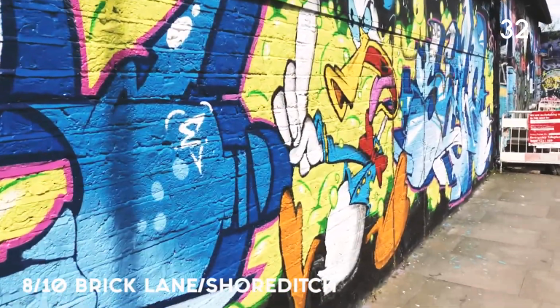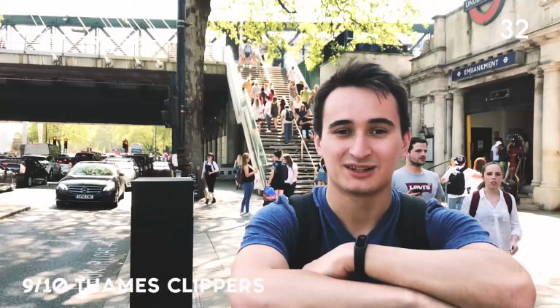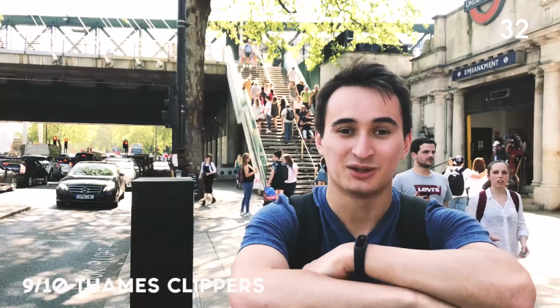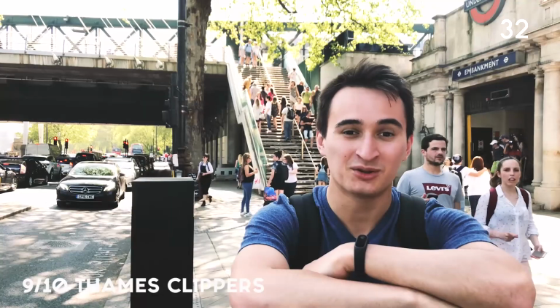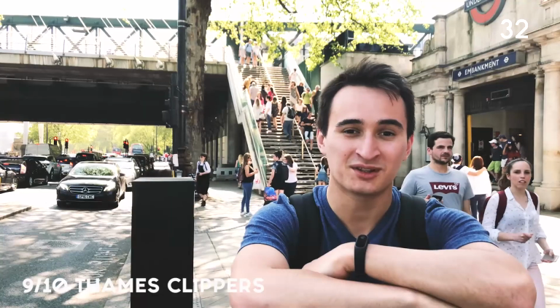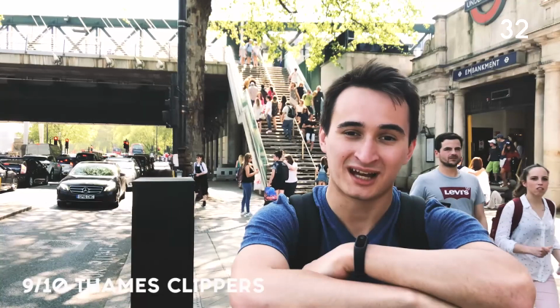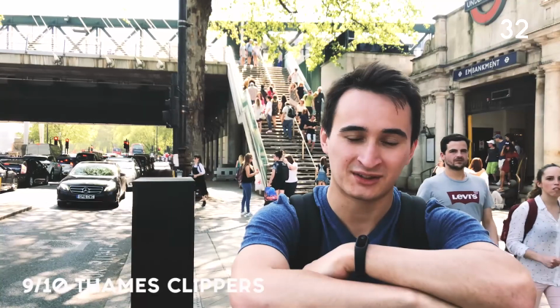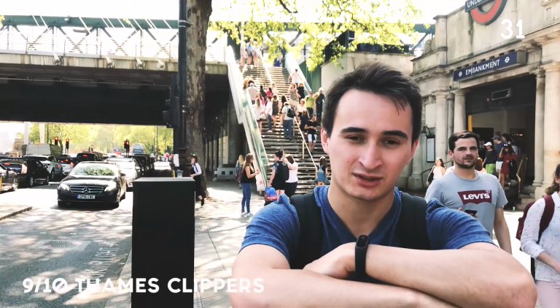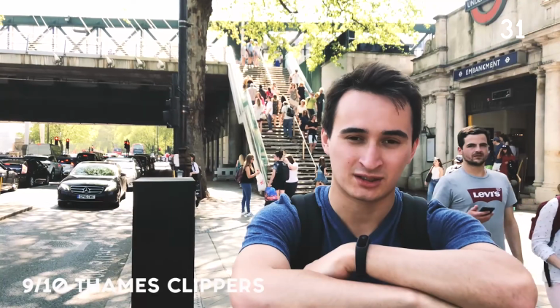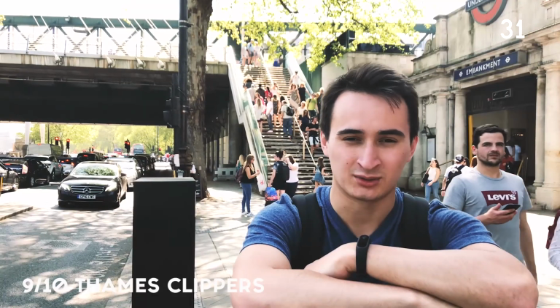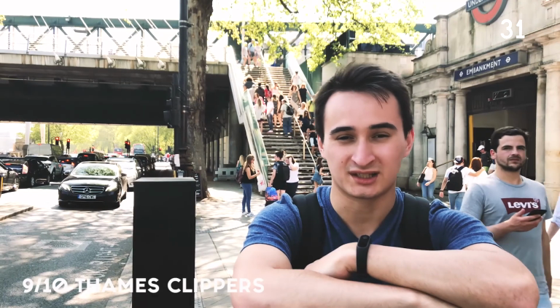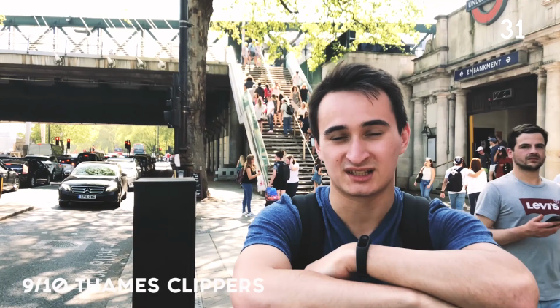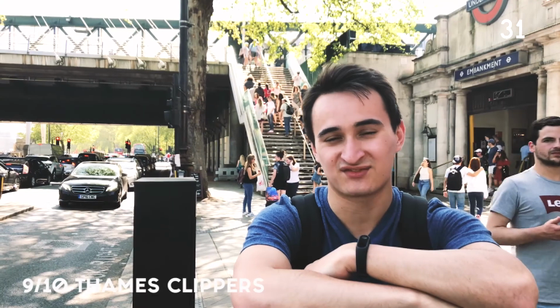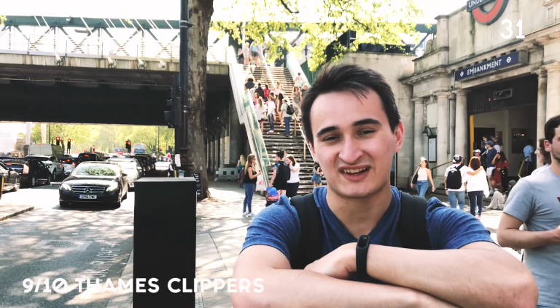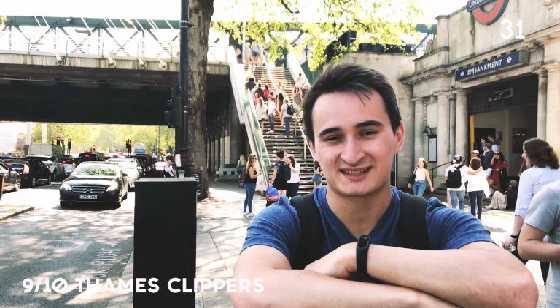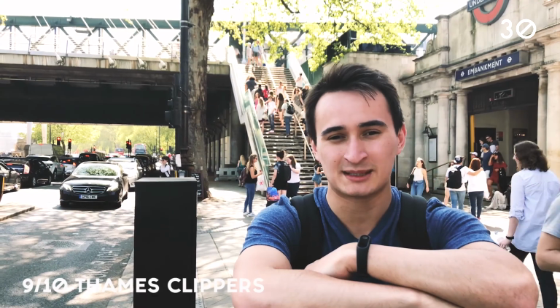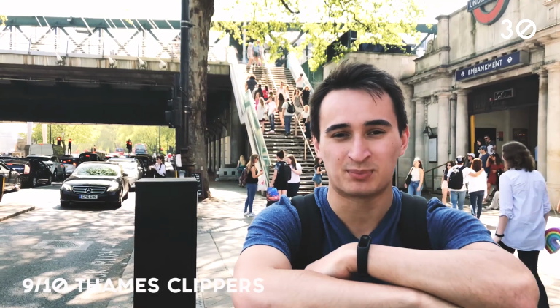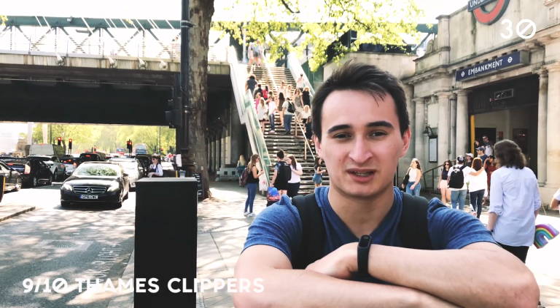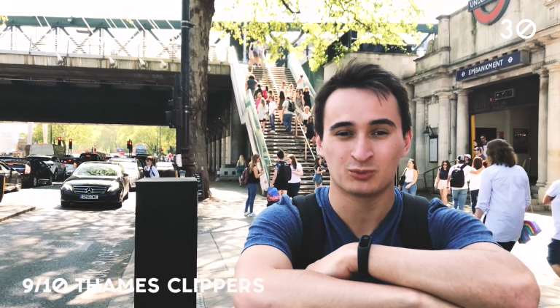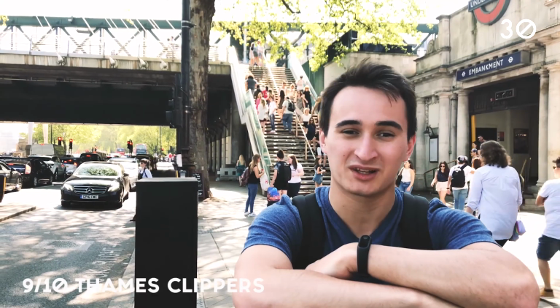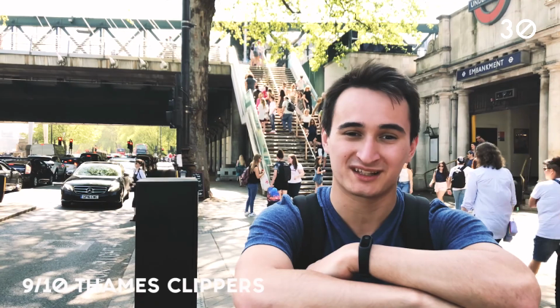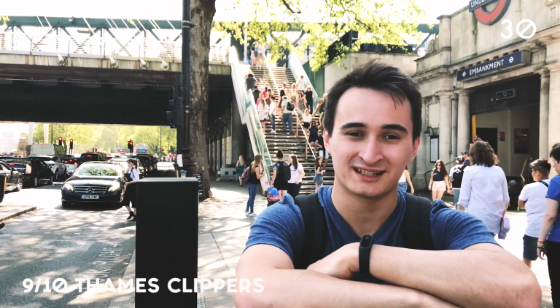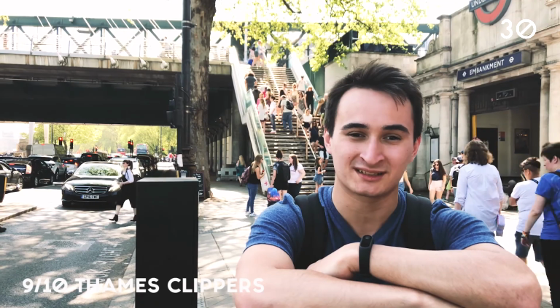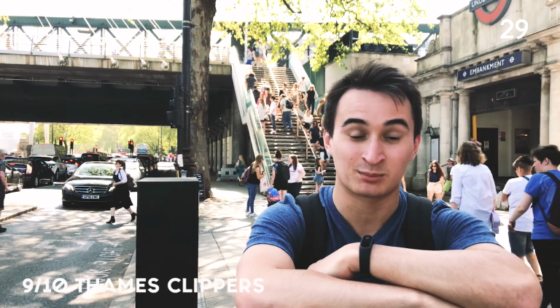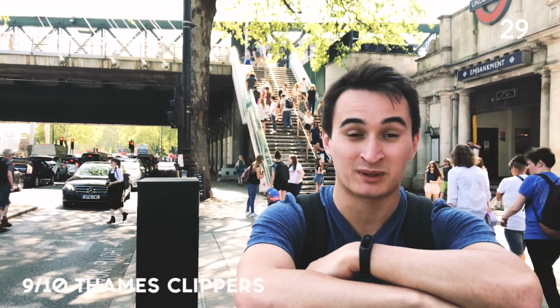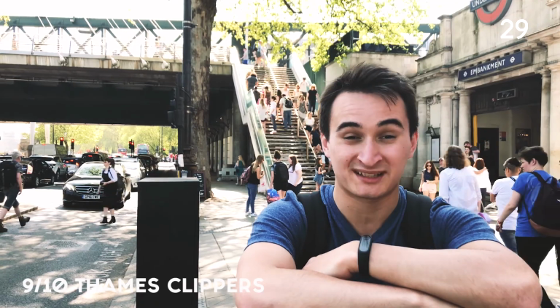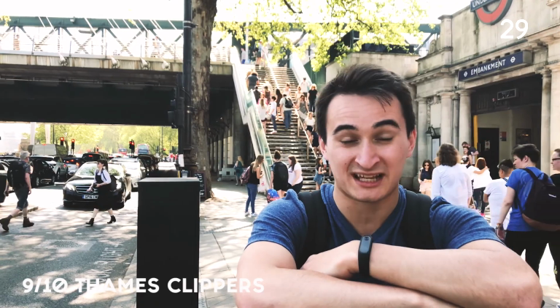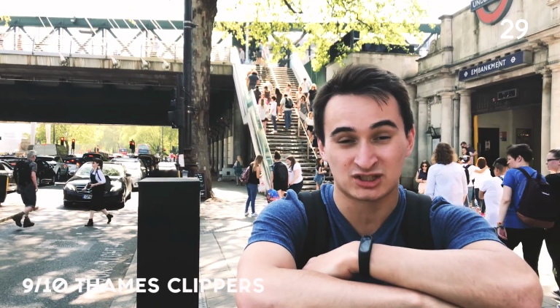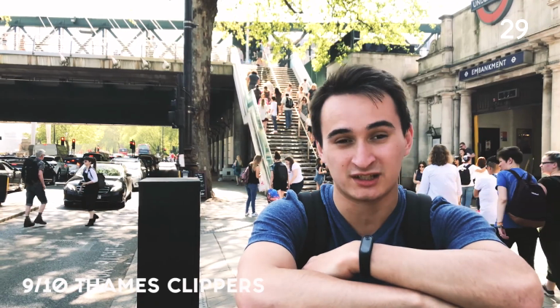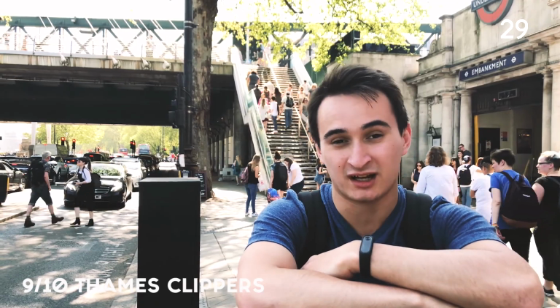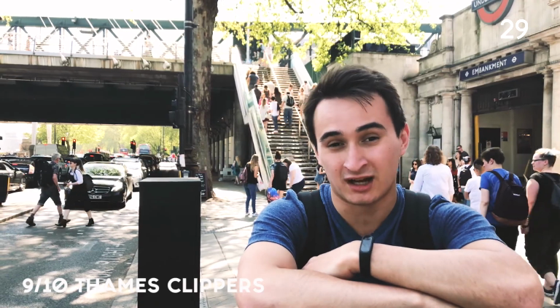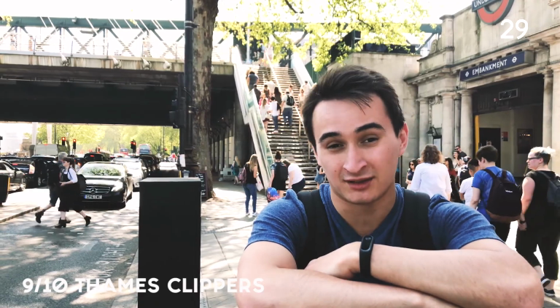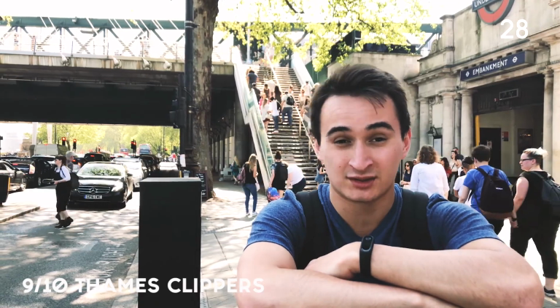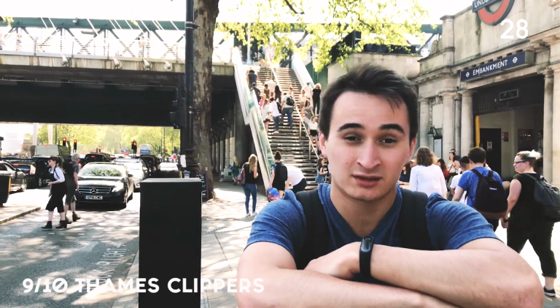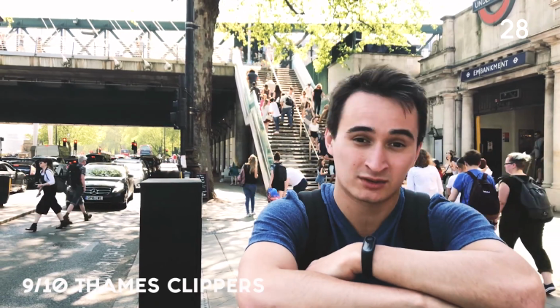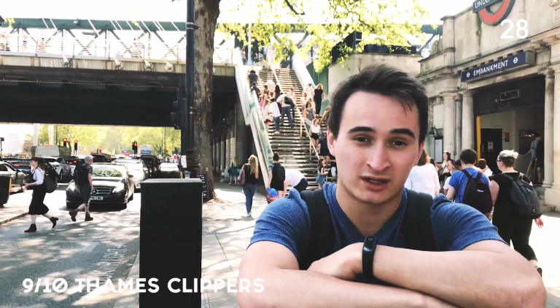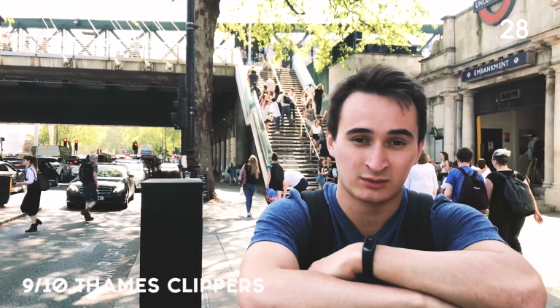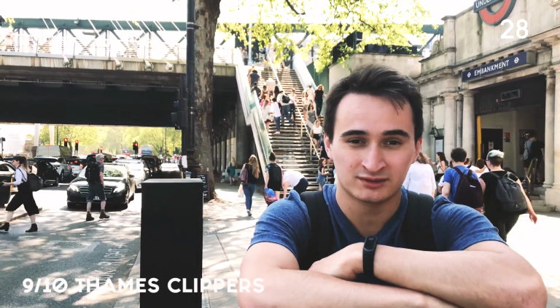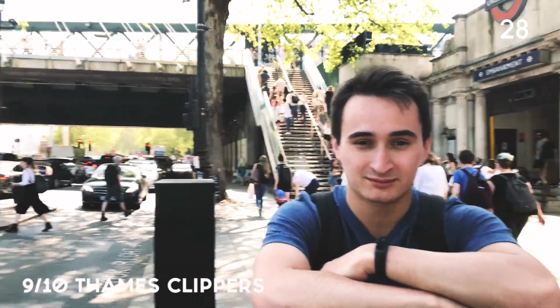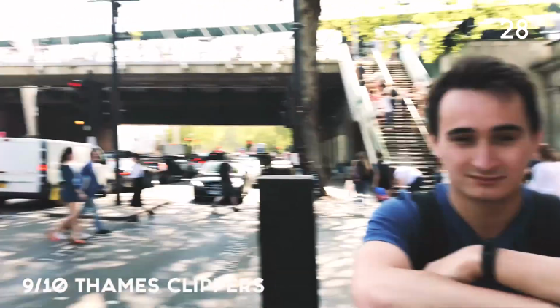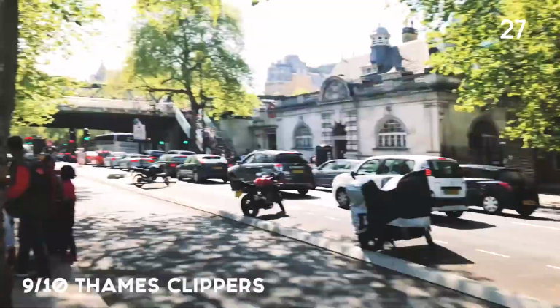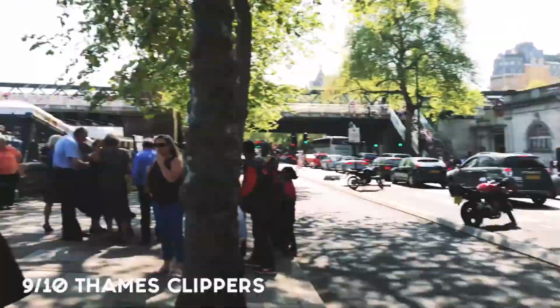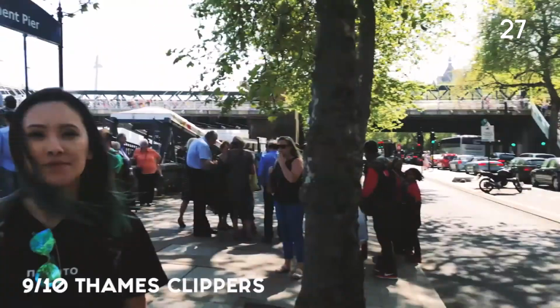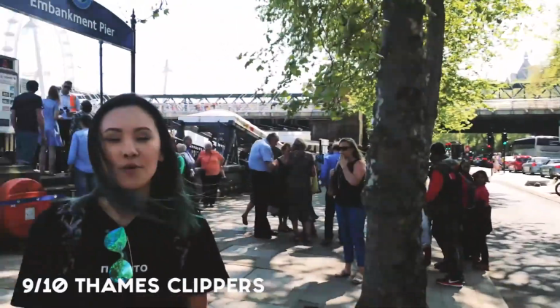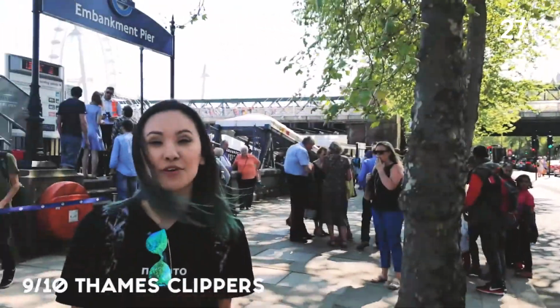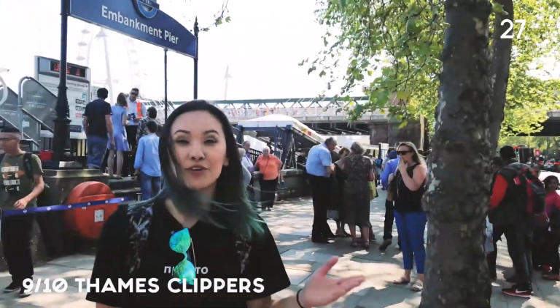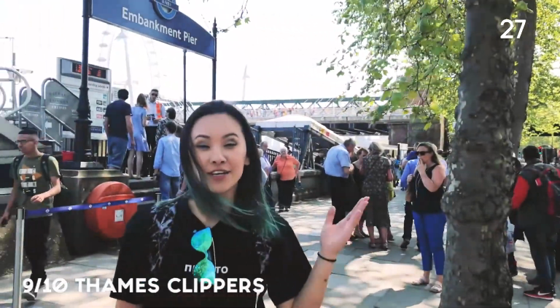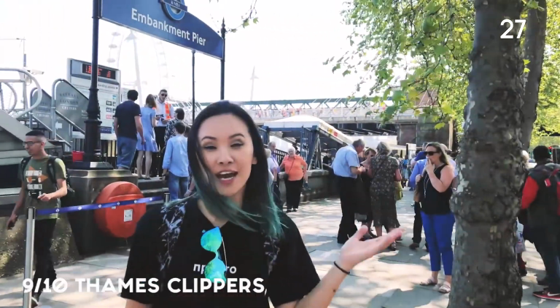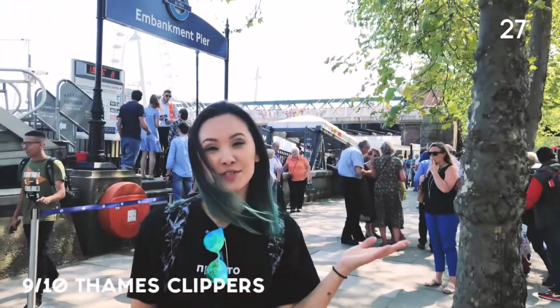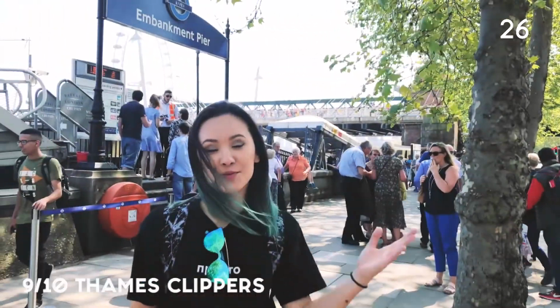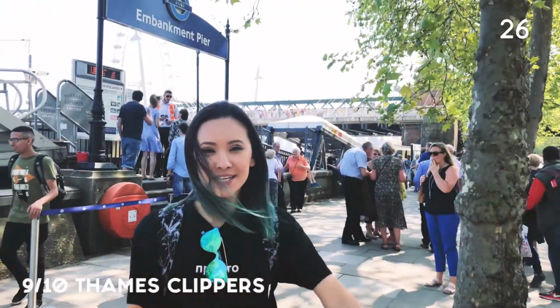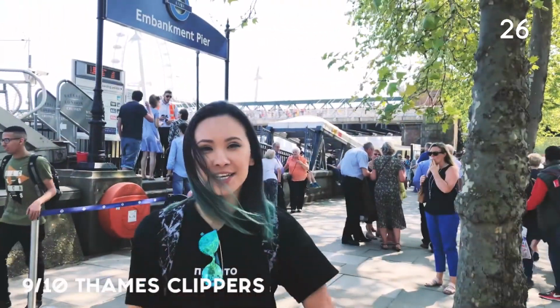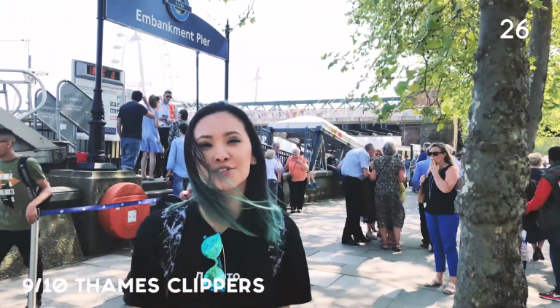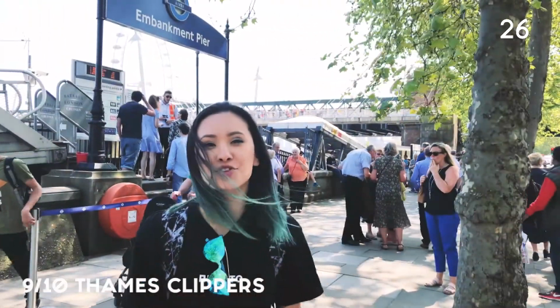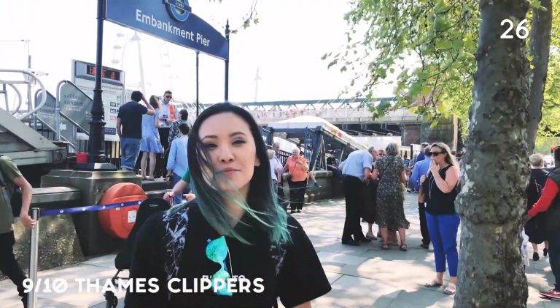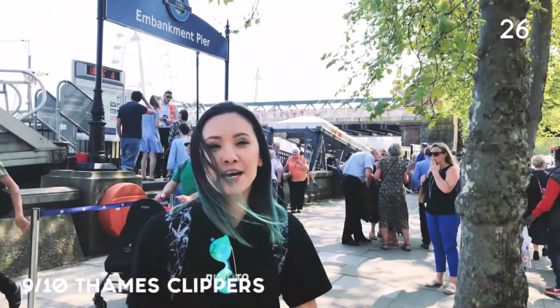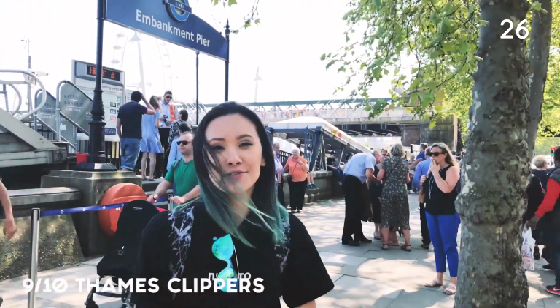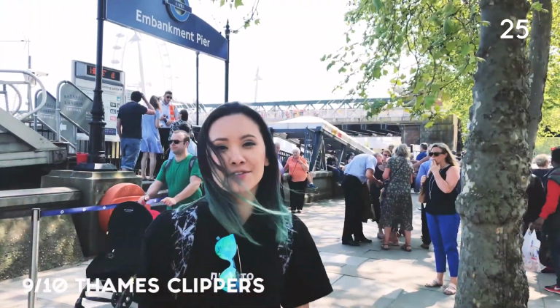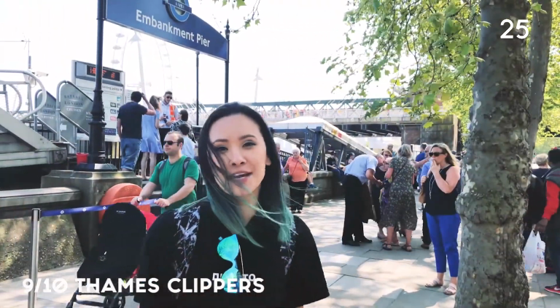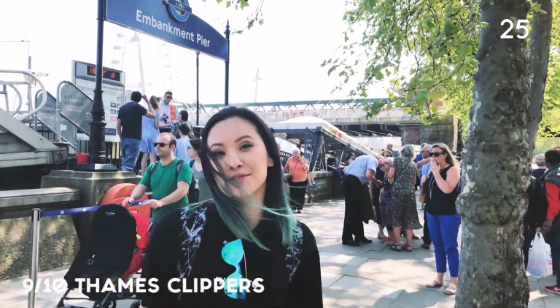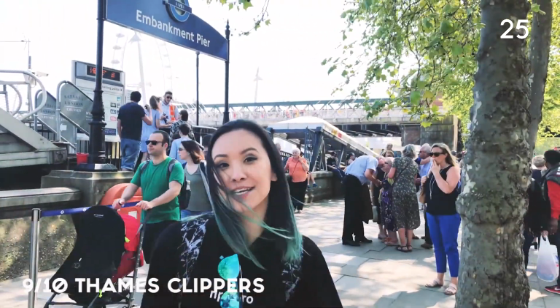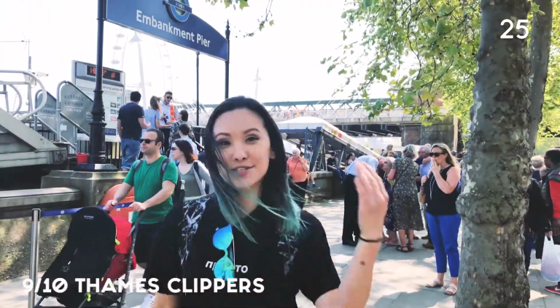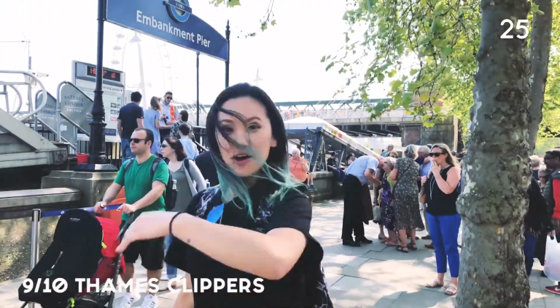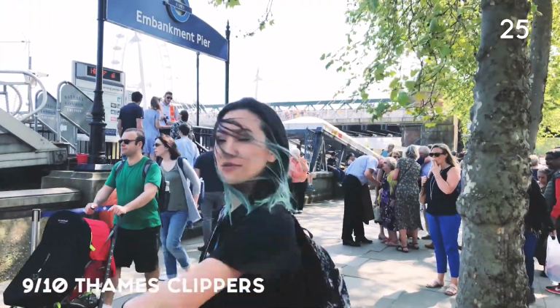London Underground is fairly simple and well connected, but it's actually underground. You can have a great trip down the steps. Let's go!